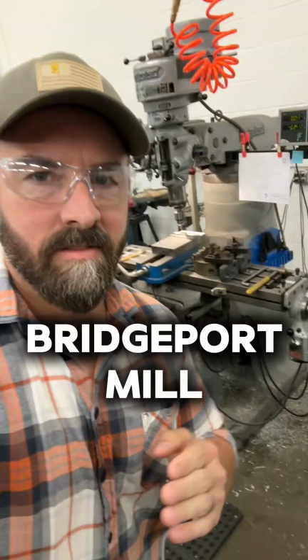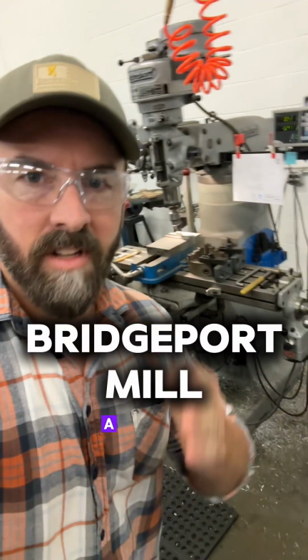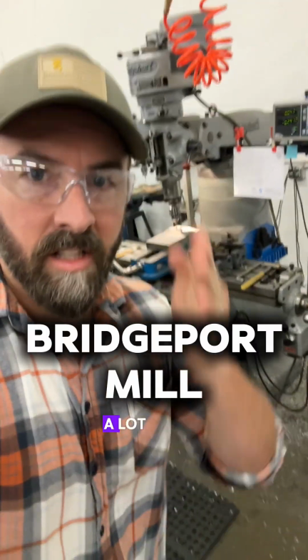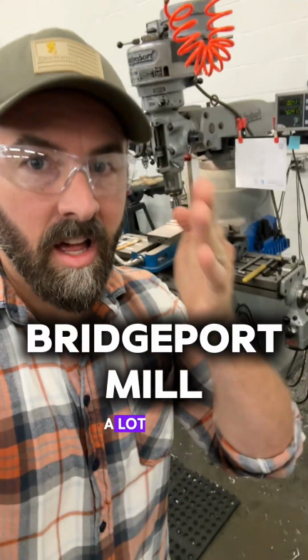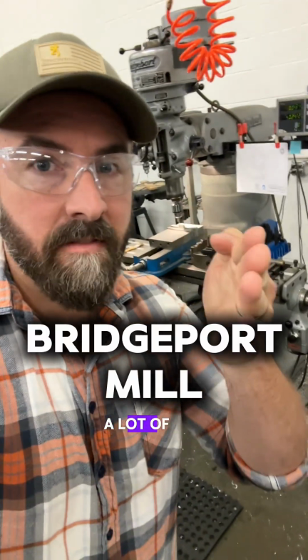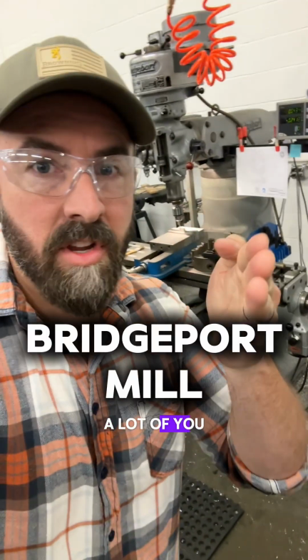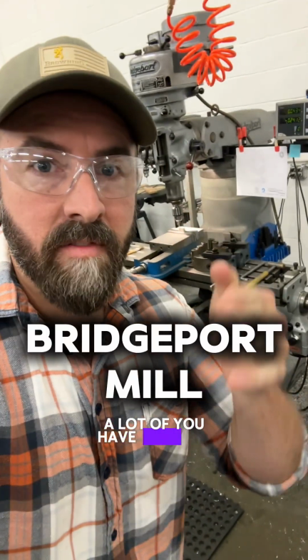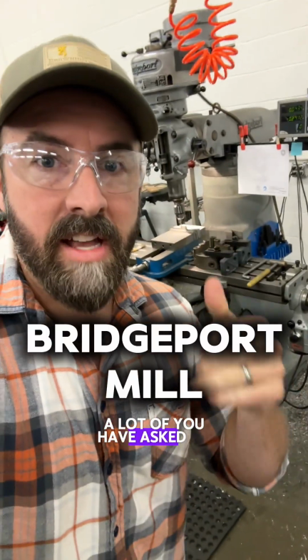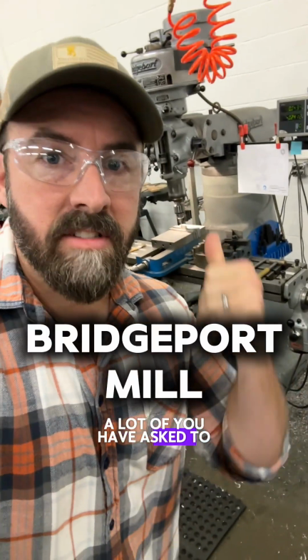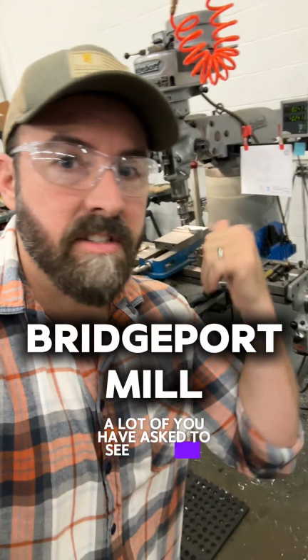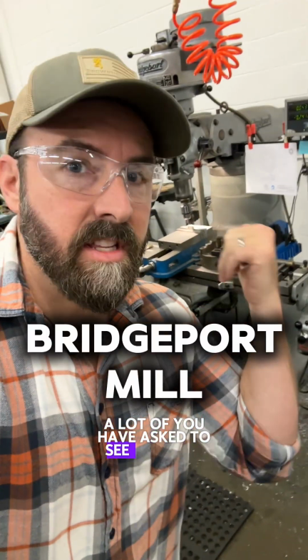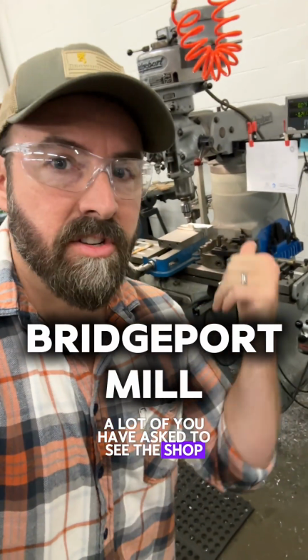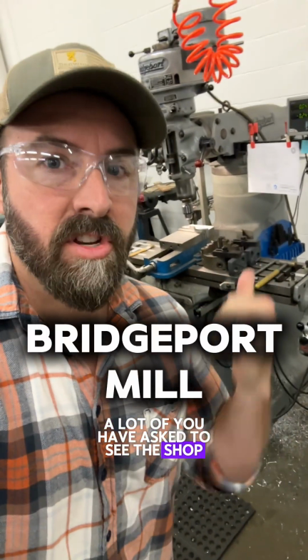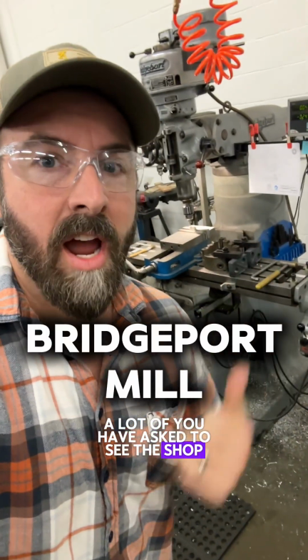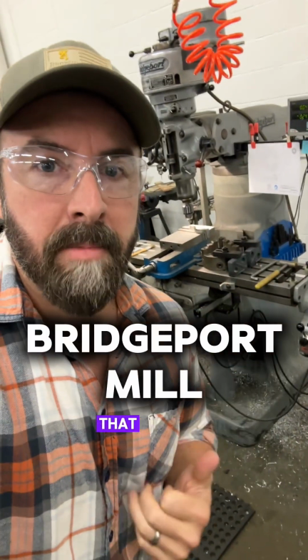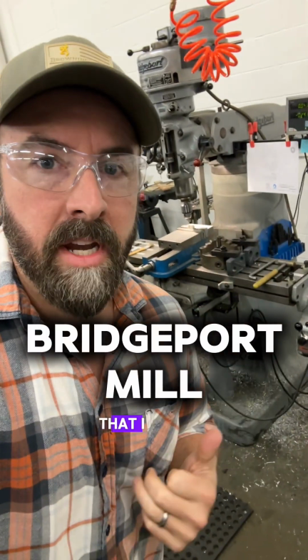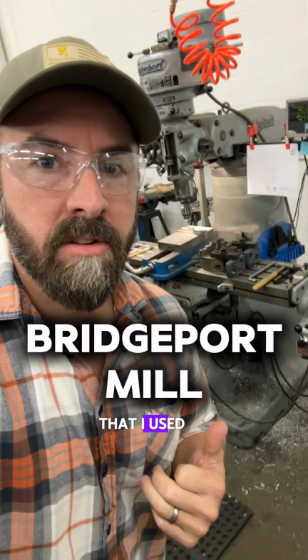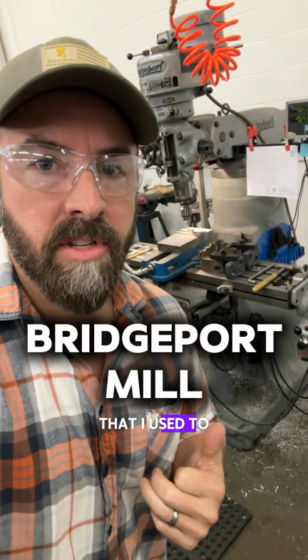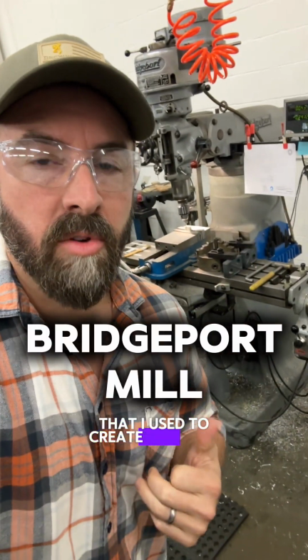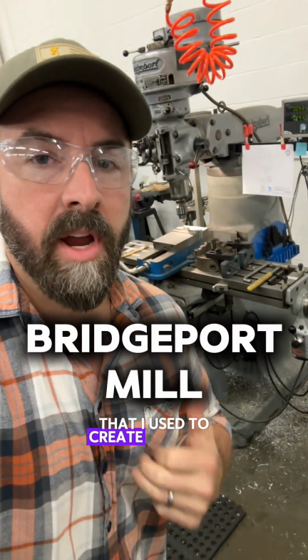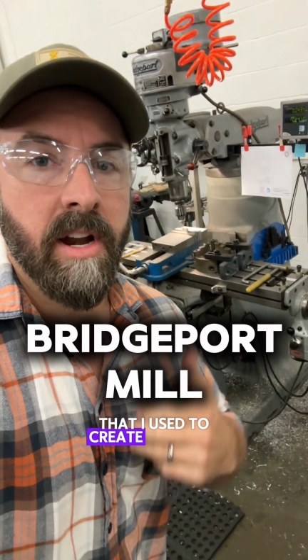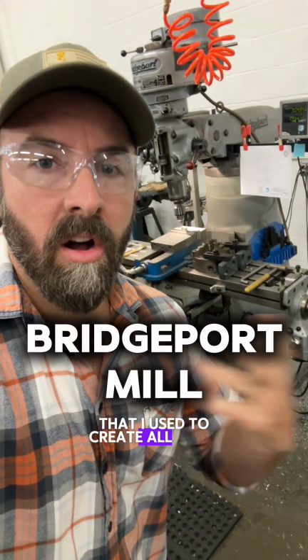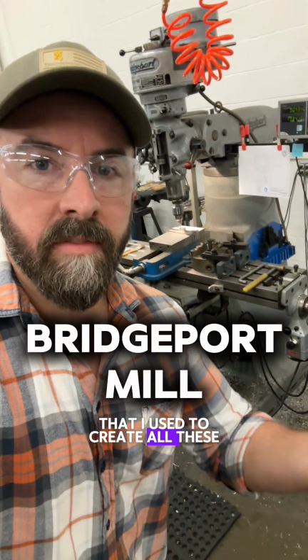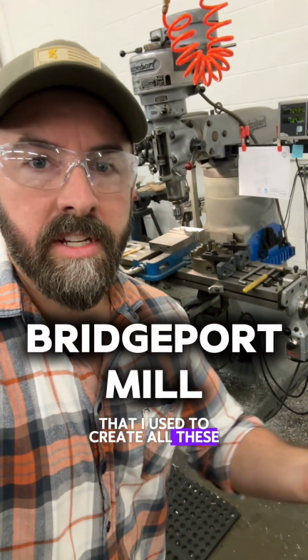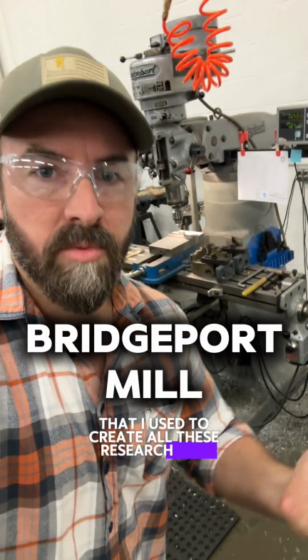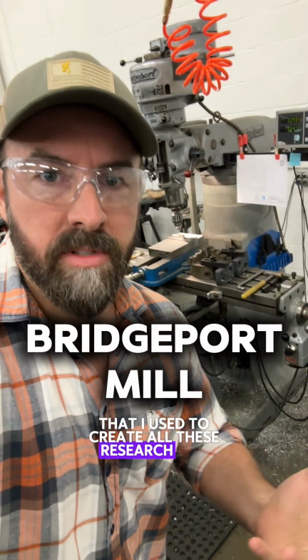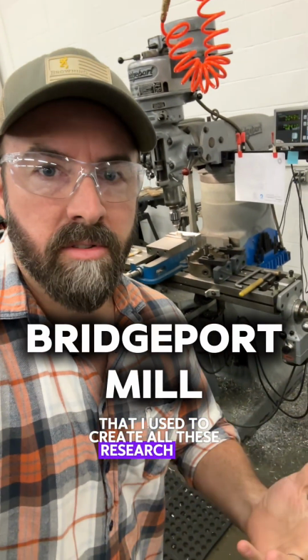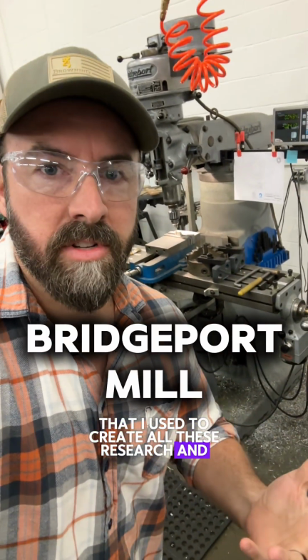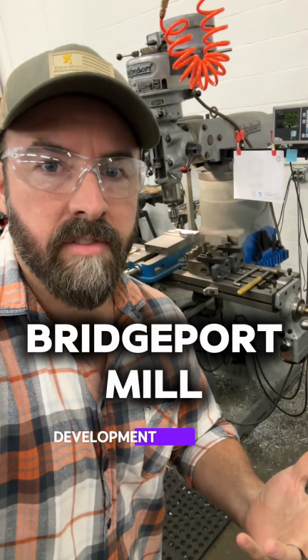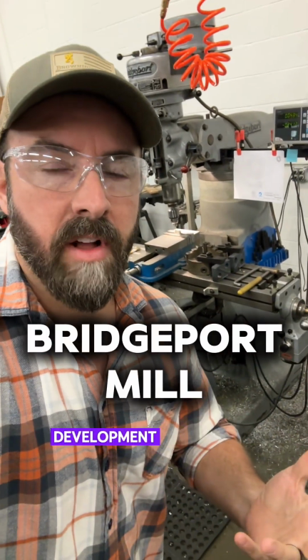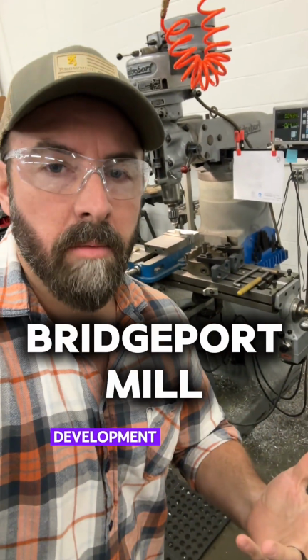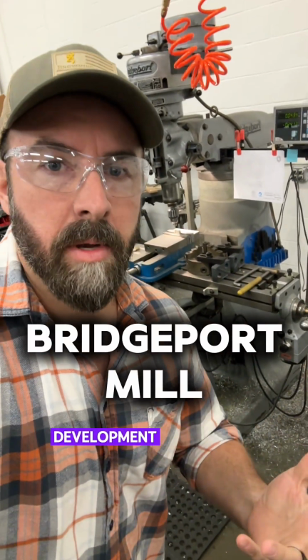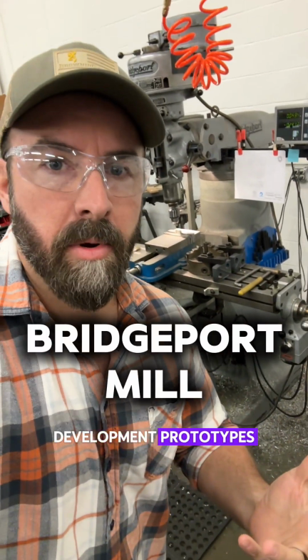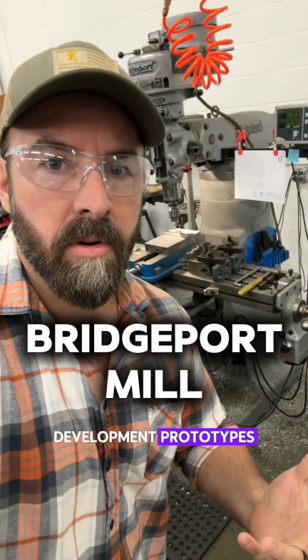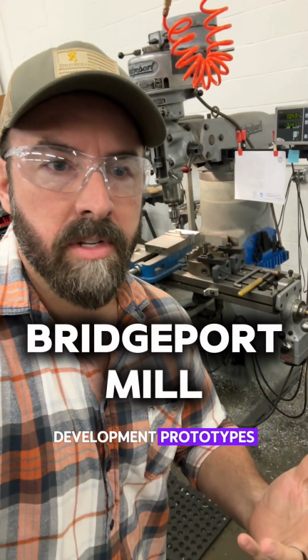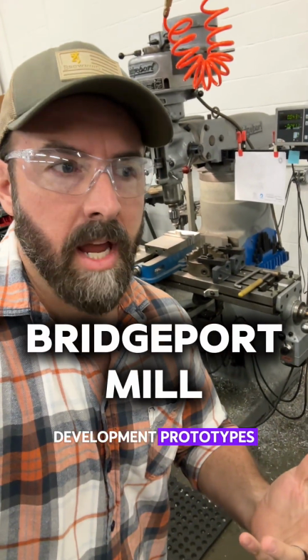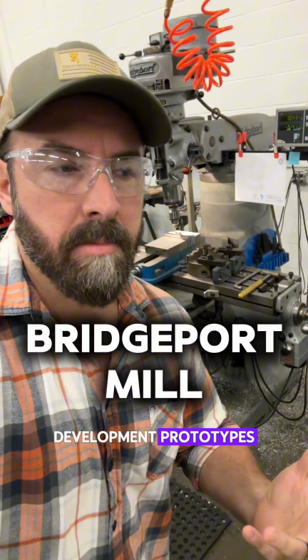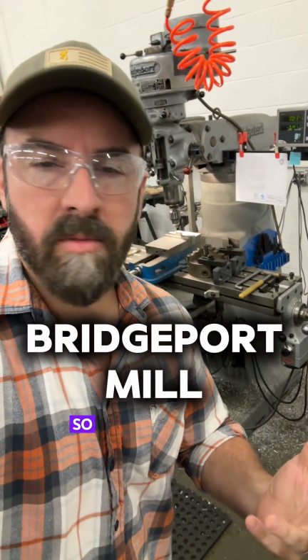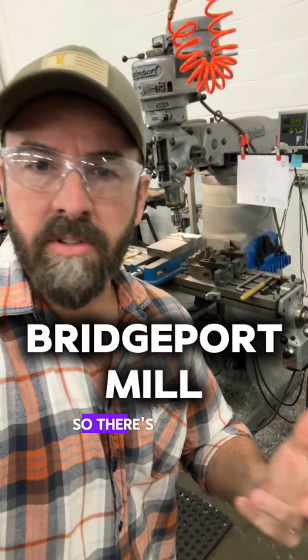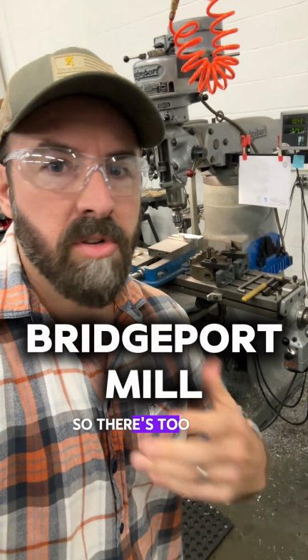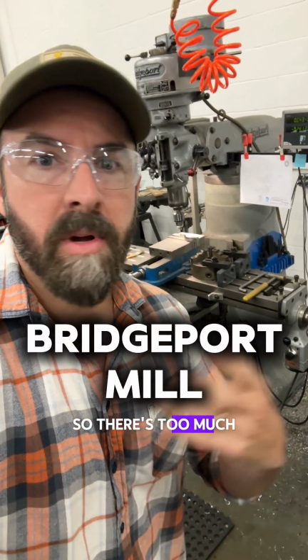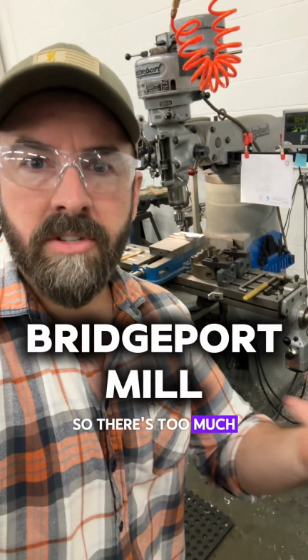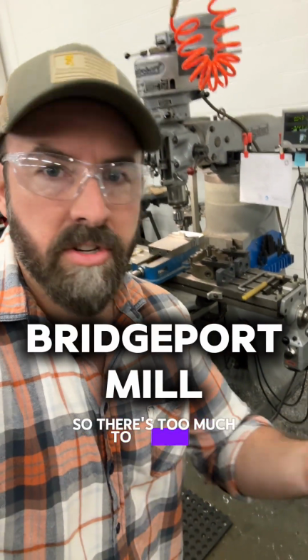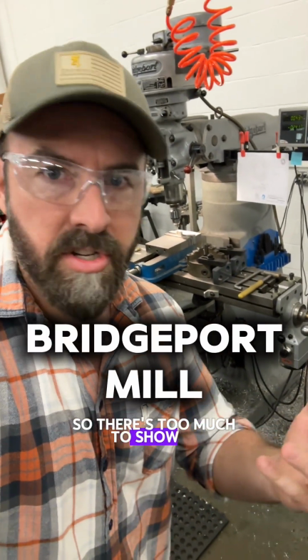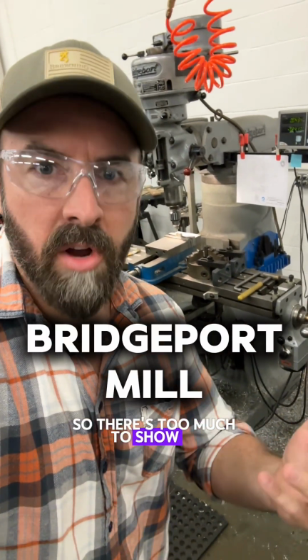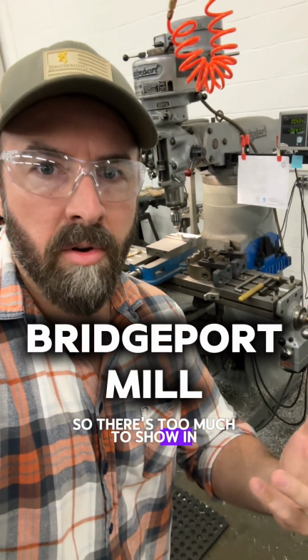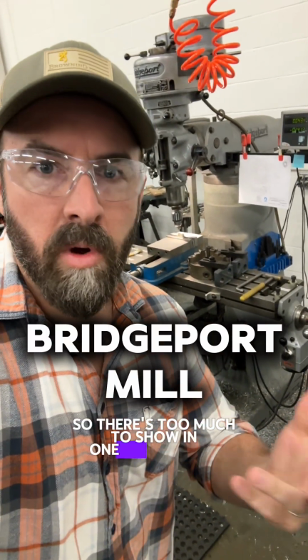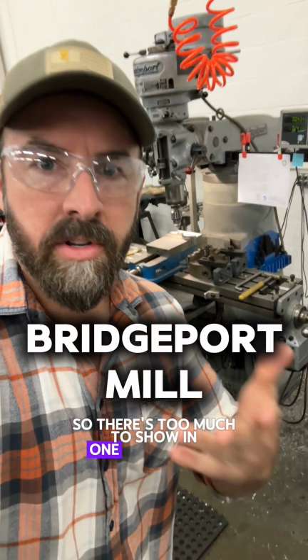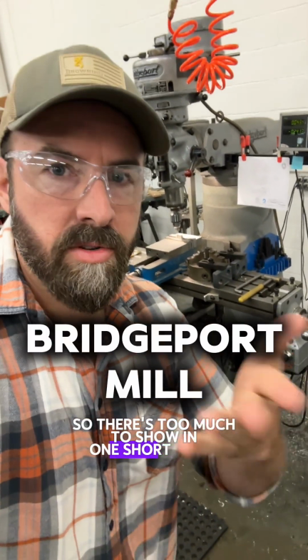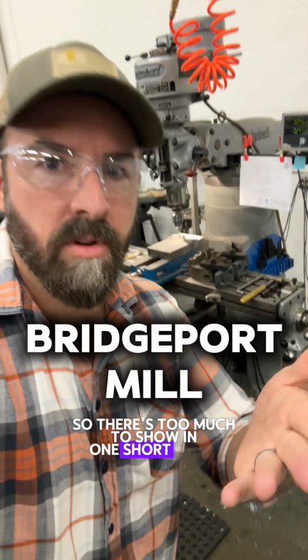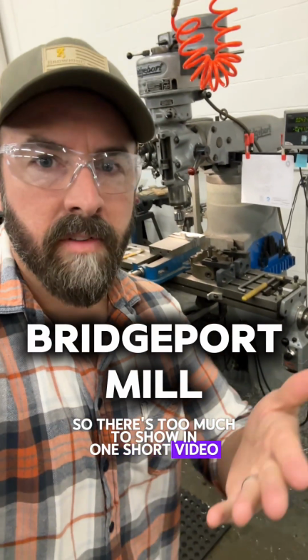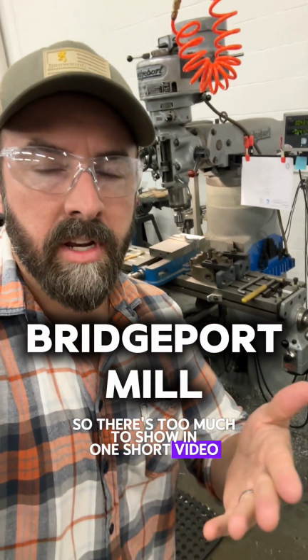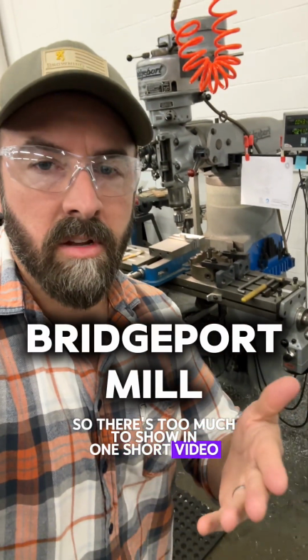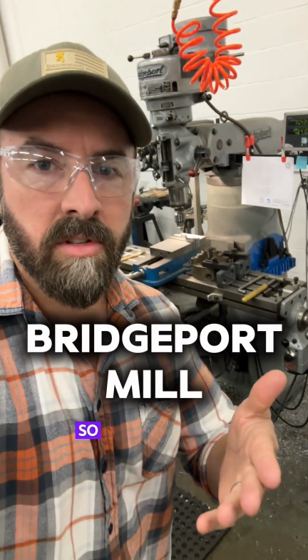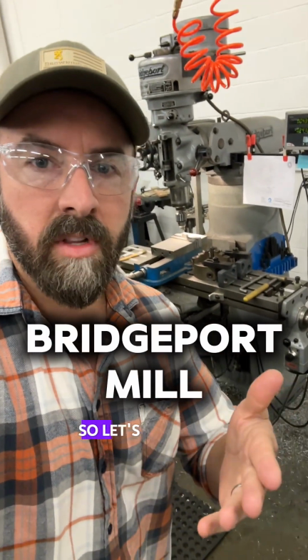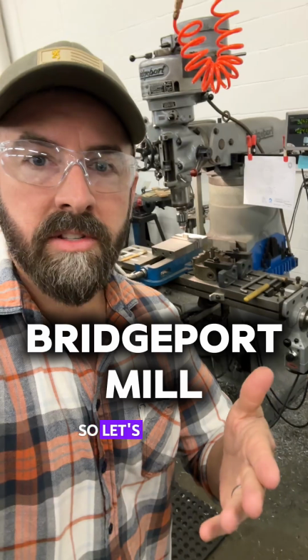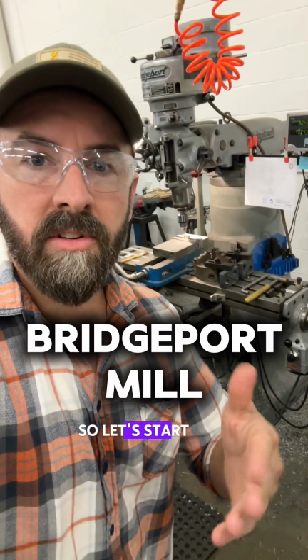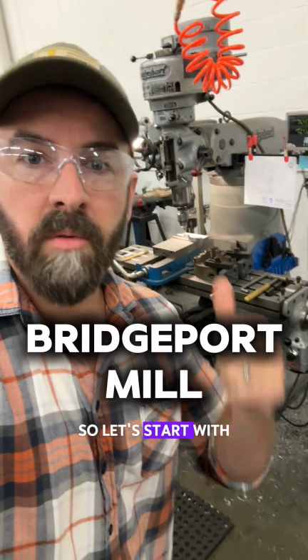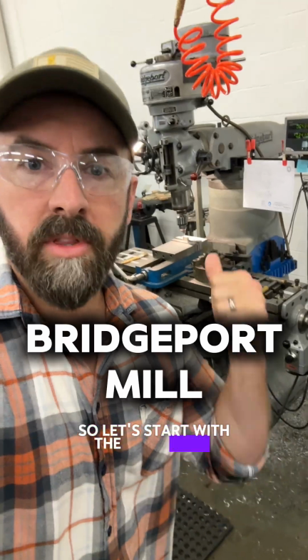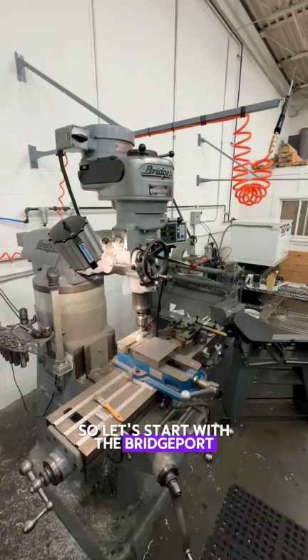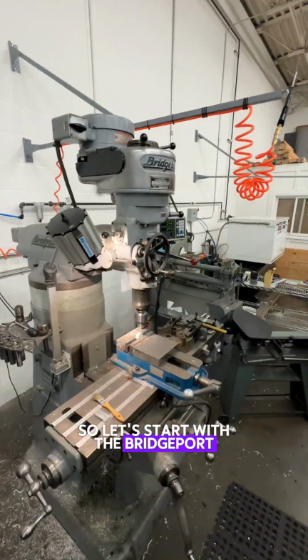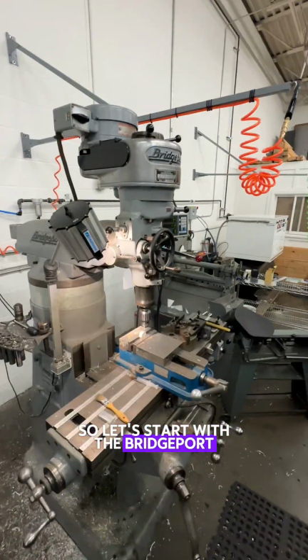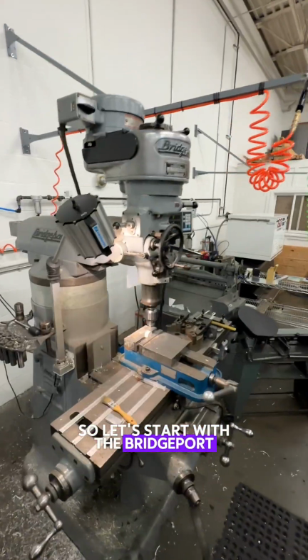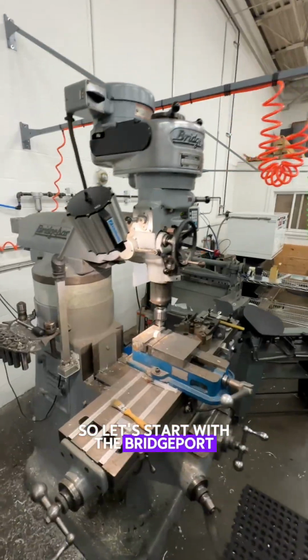A lot of you have asked to see the shop that I use to create all these research and development prototypes. There's too much to show in one short video, so let's start with the Bridgeport.